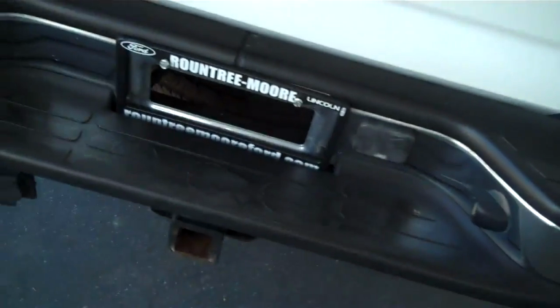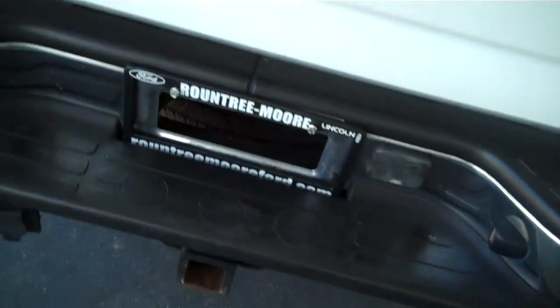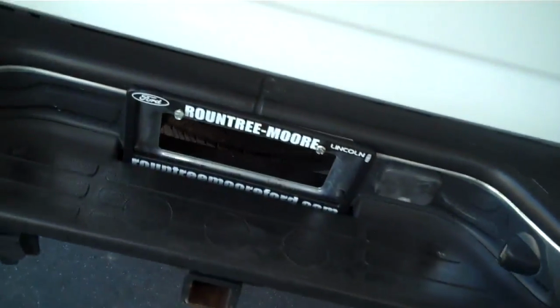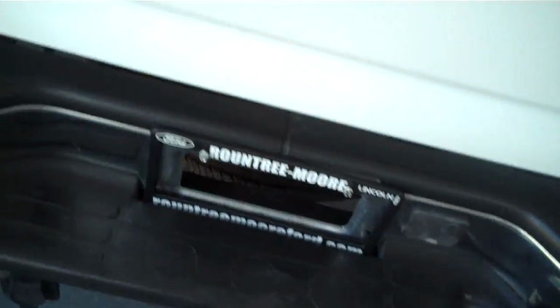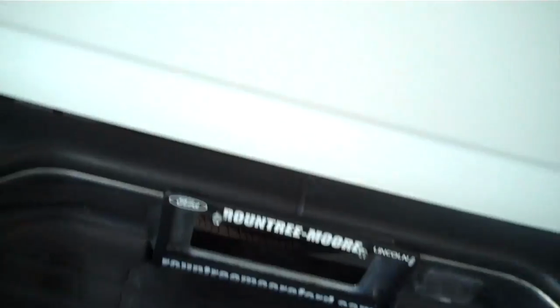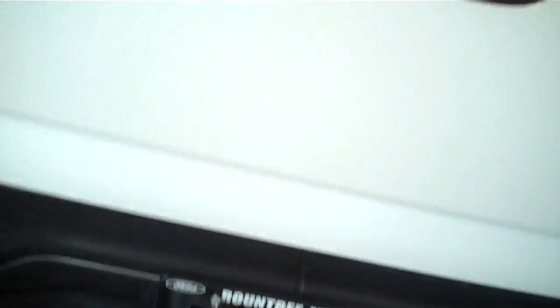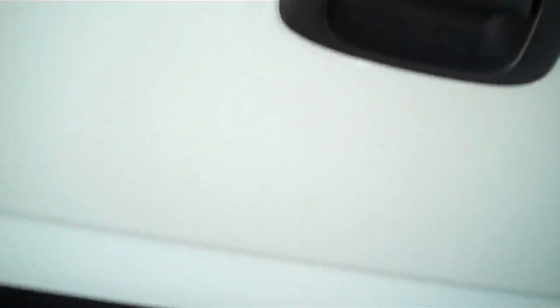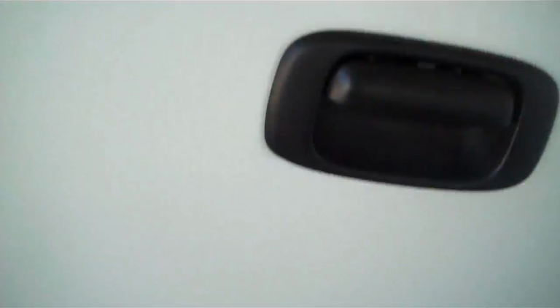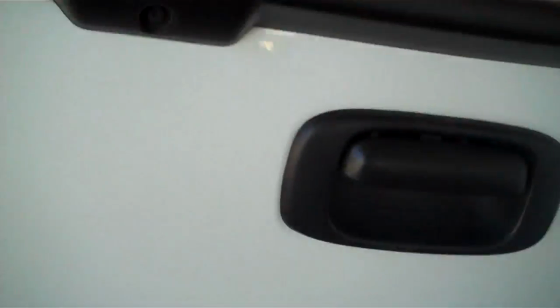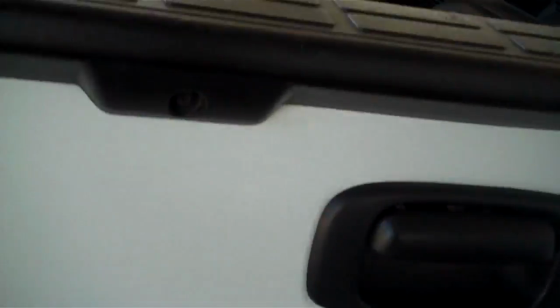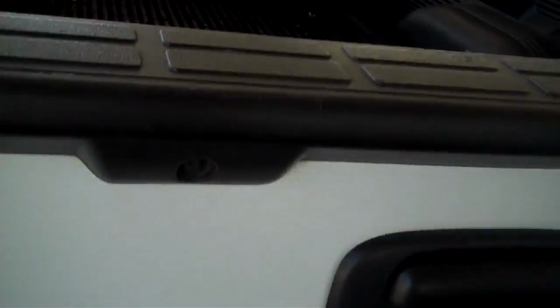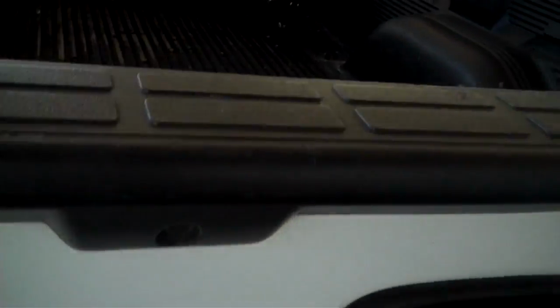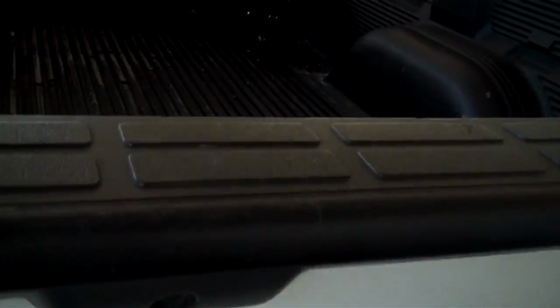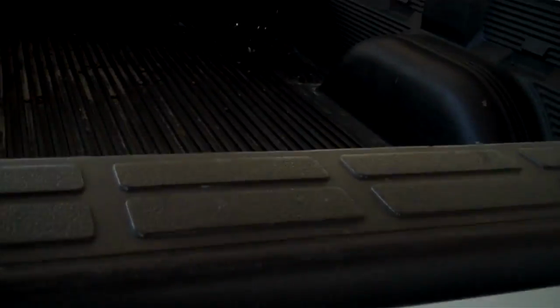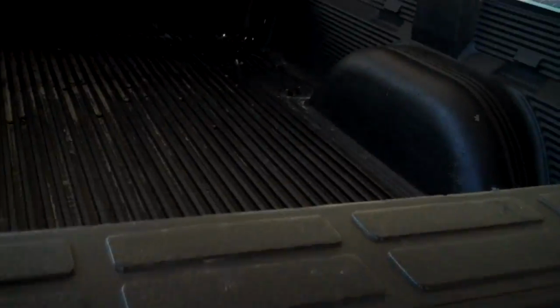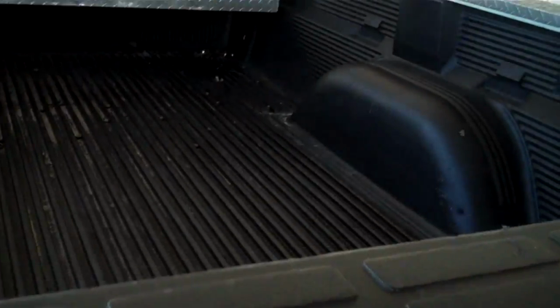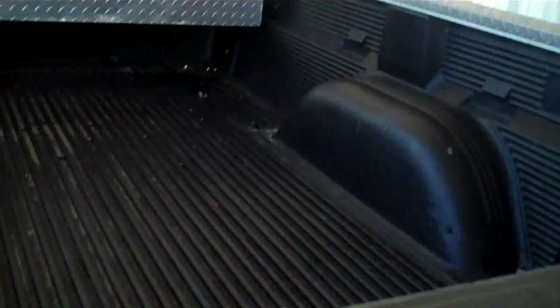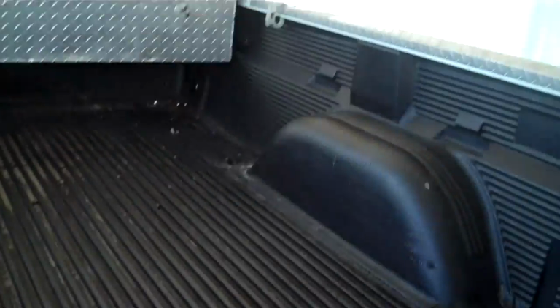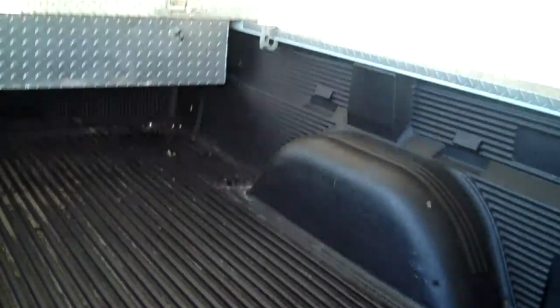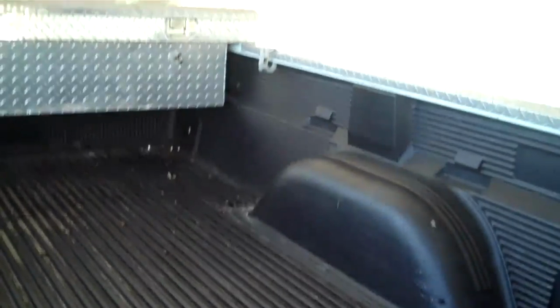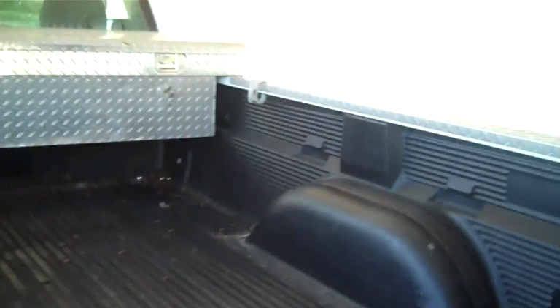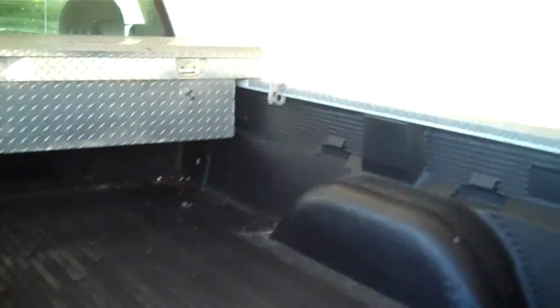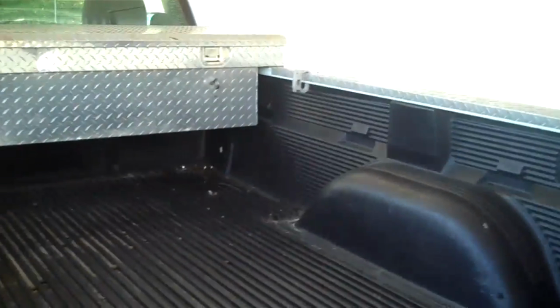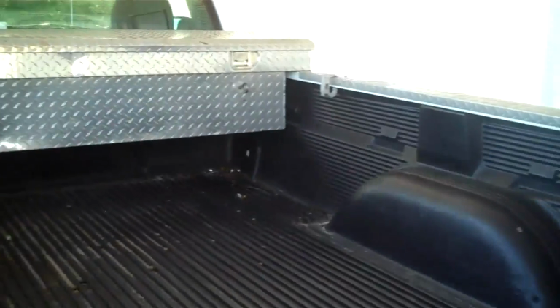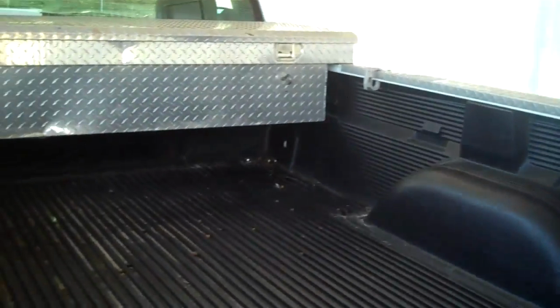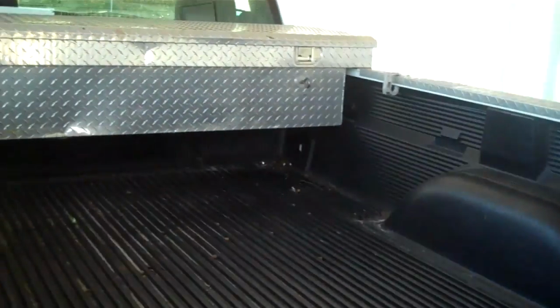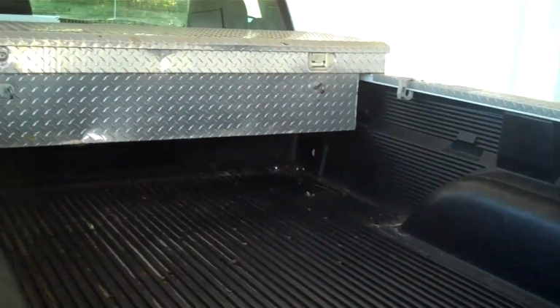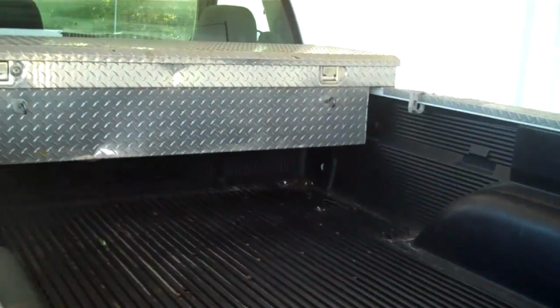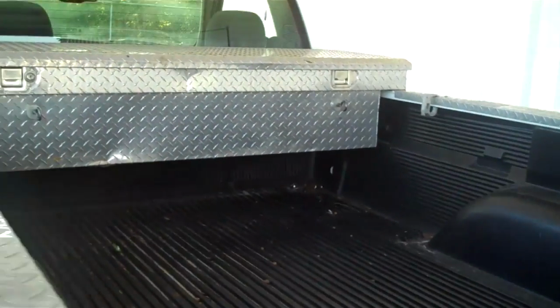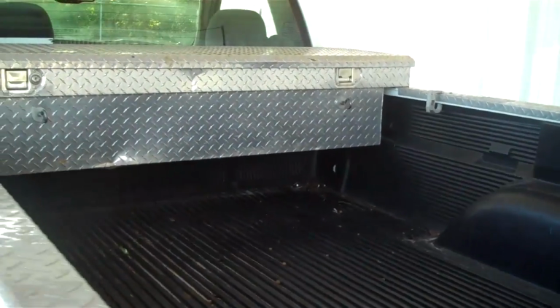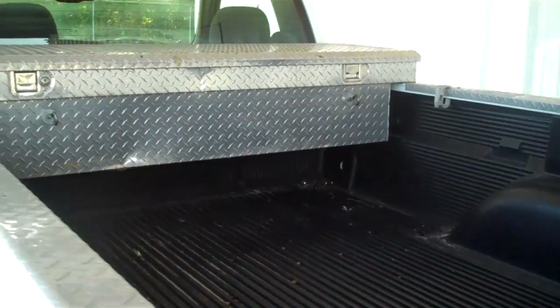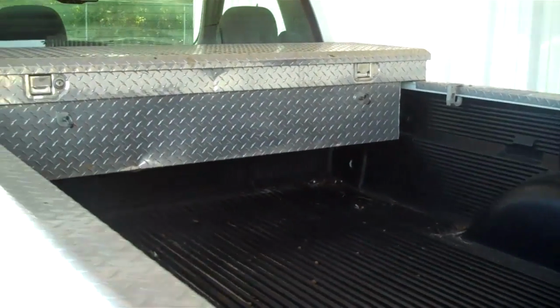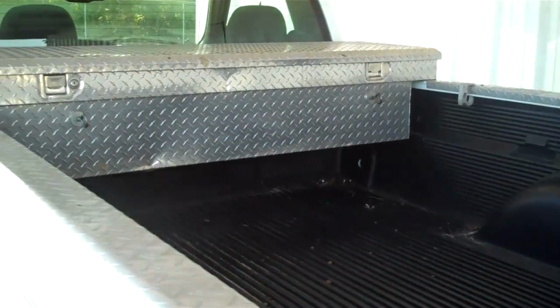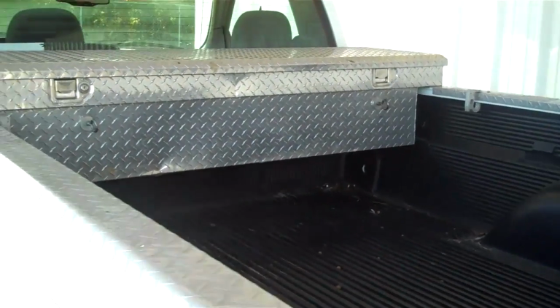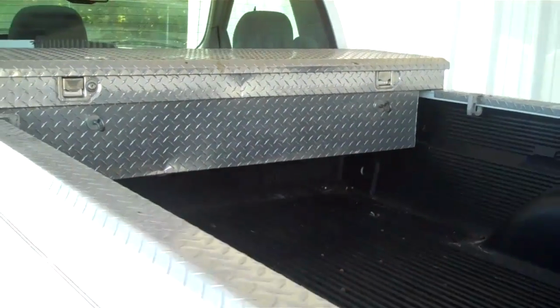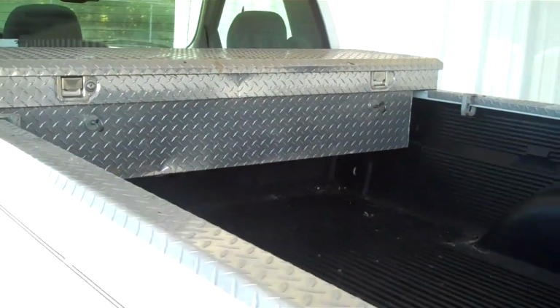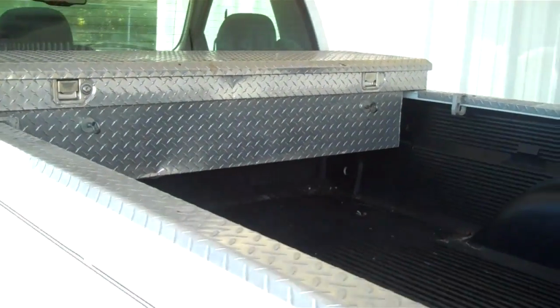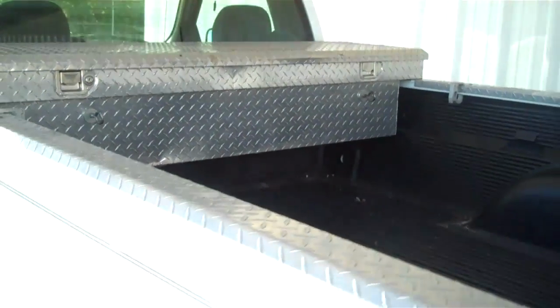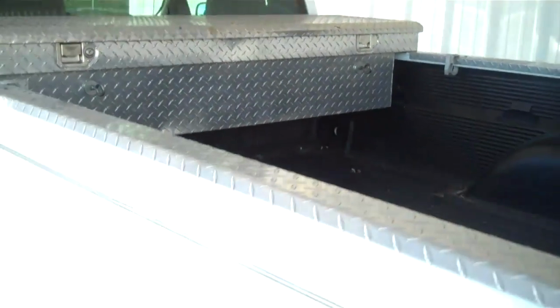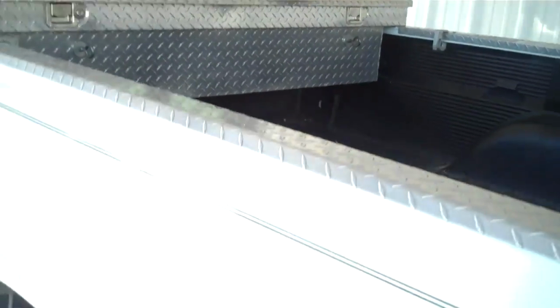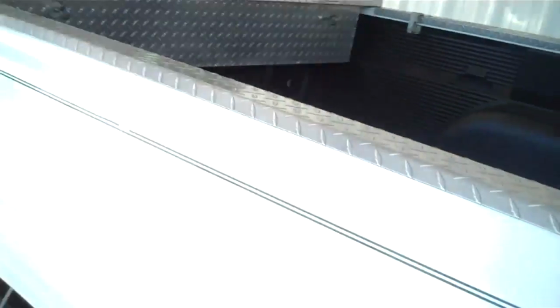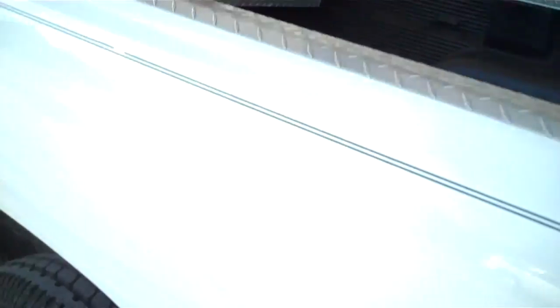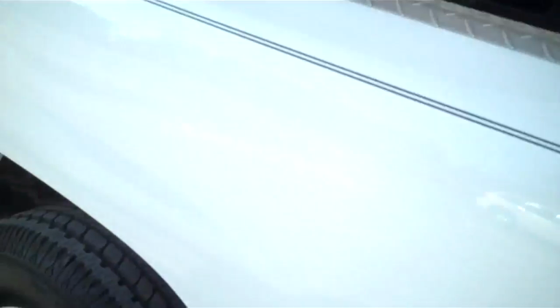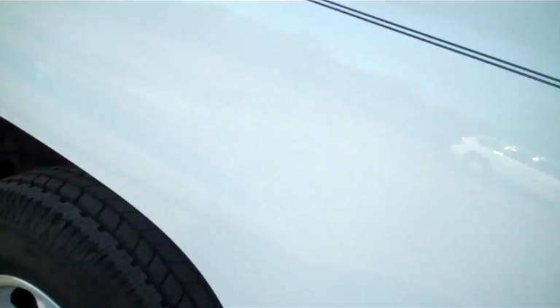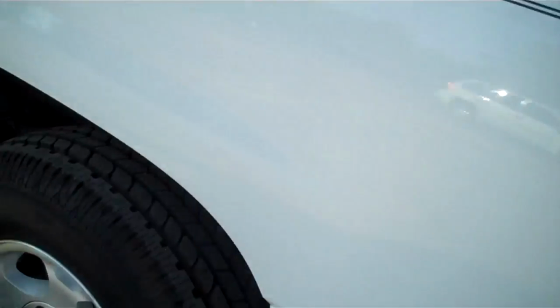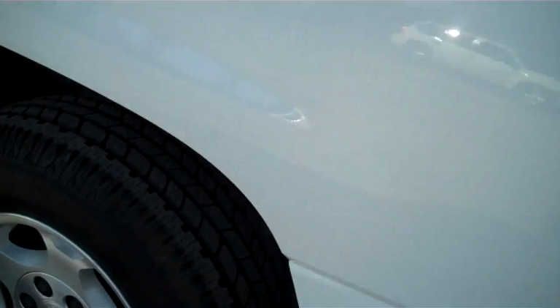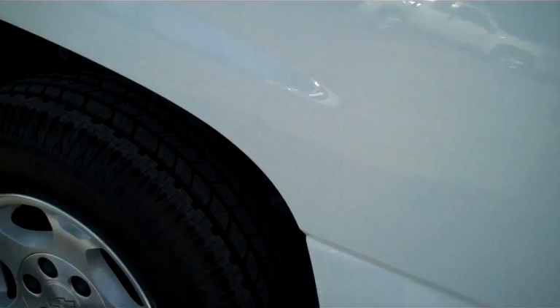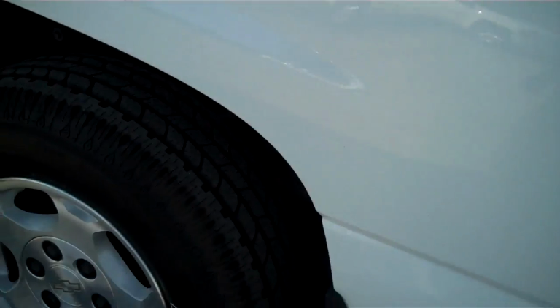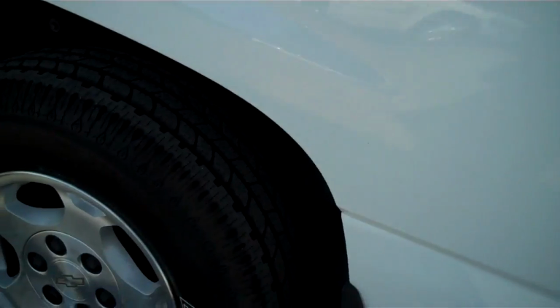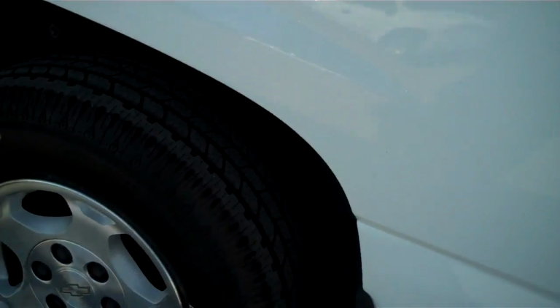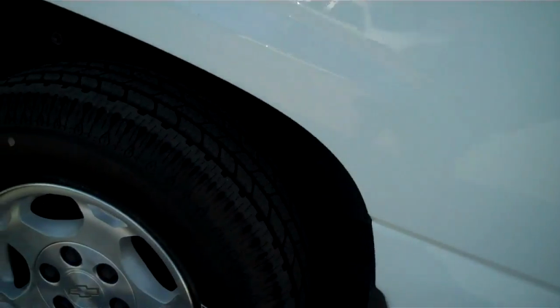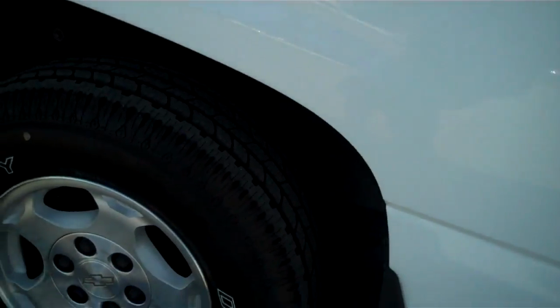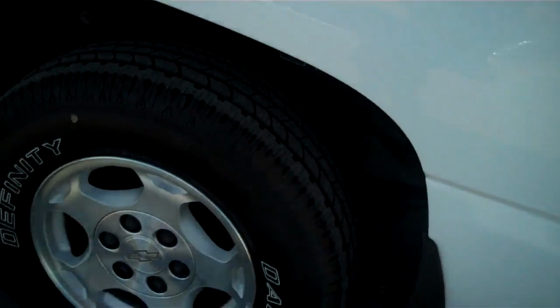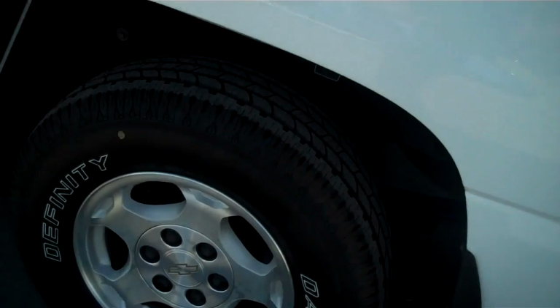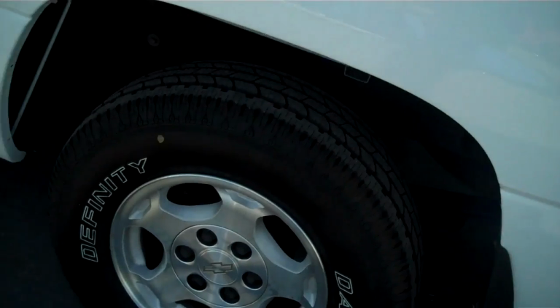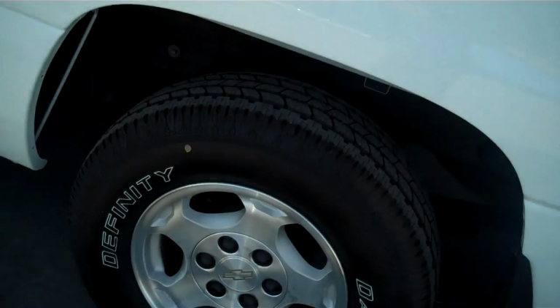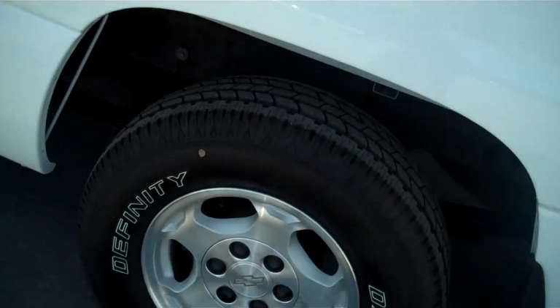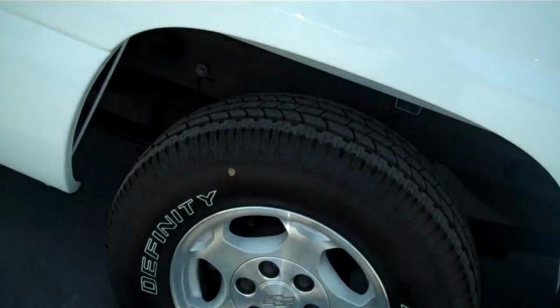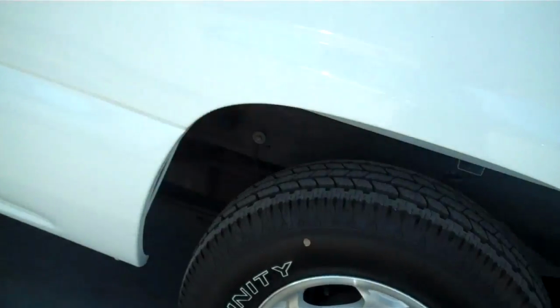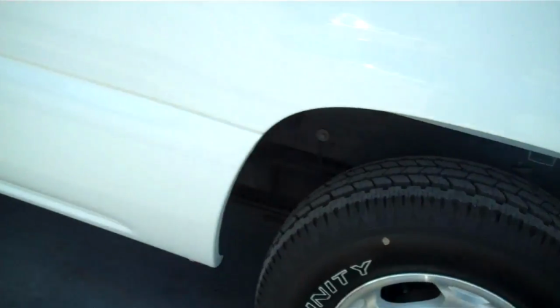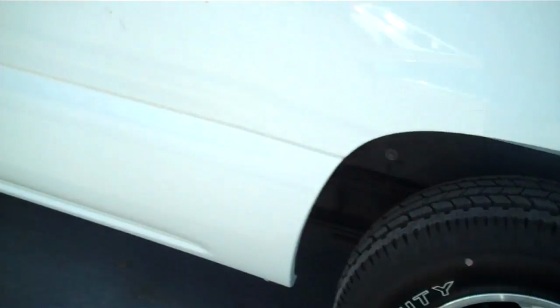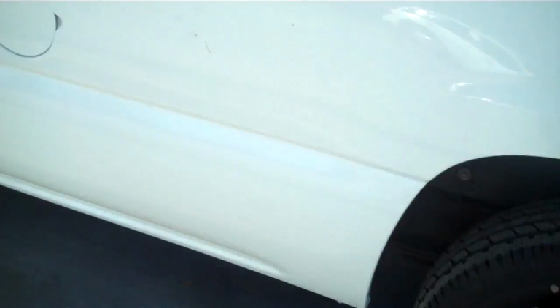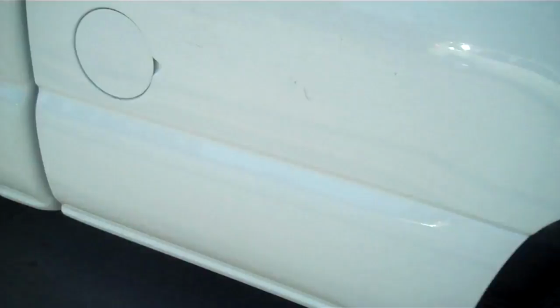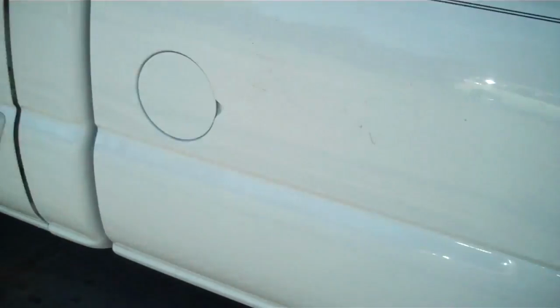Foot looks good, built-in bed liner, tool box, four new tires.